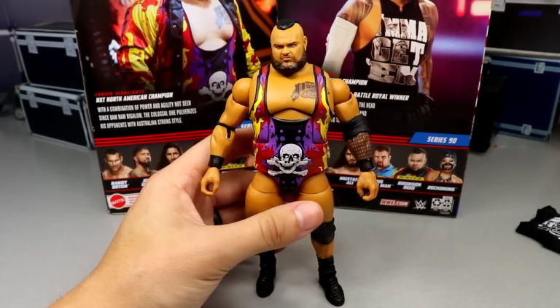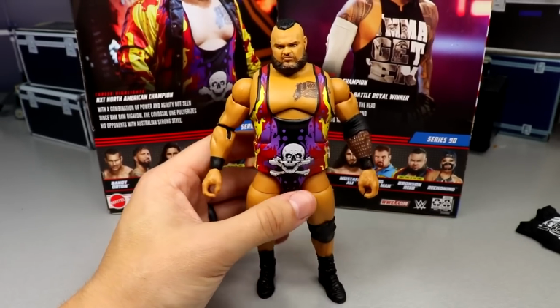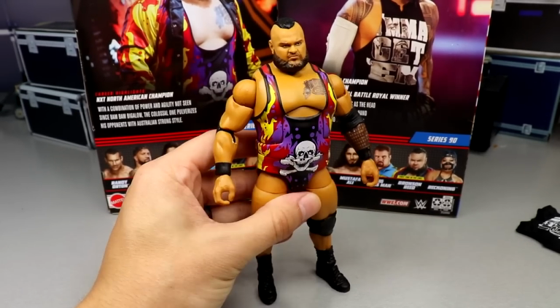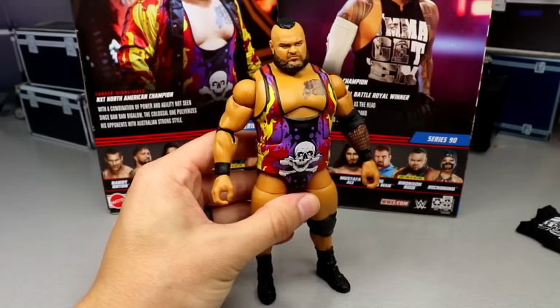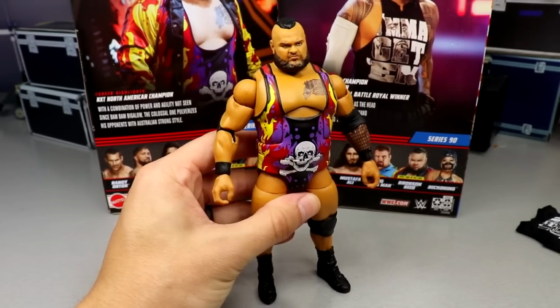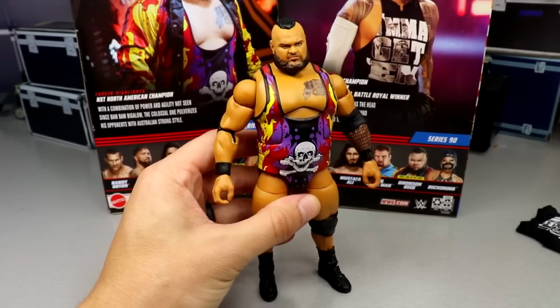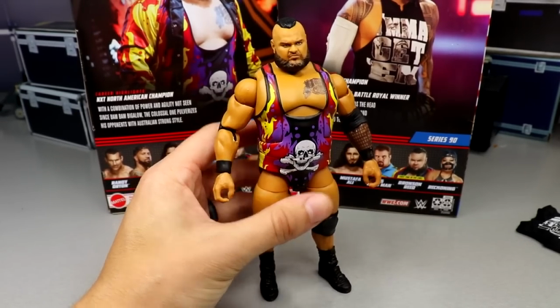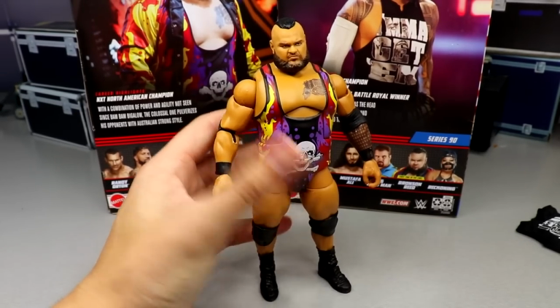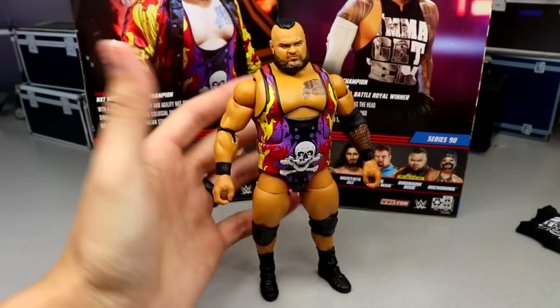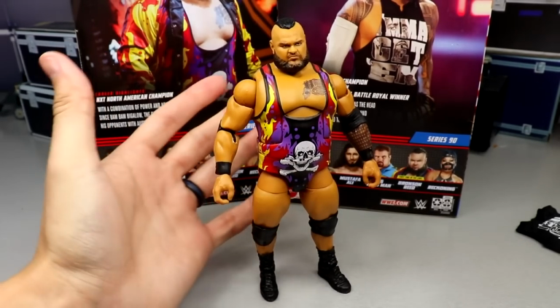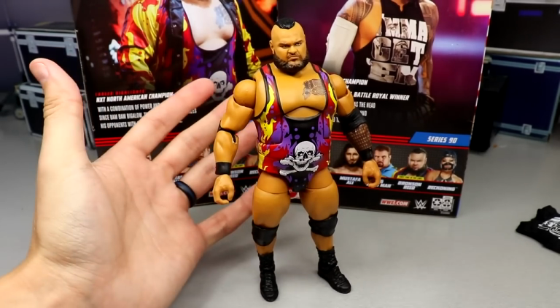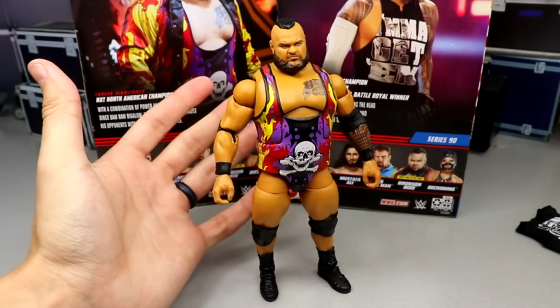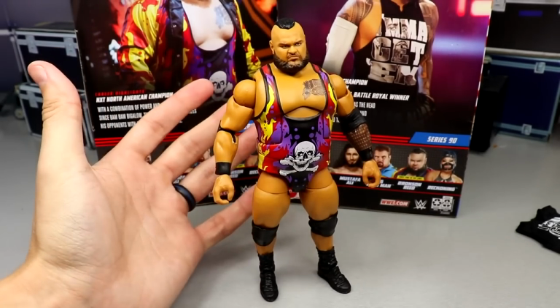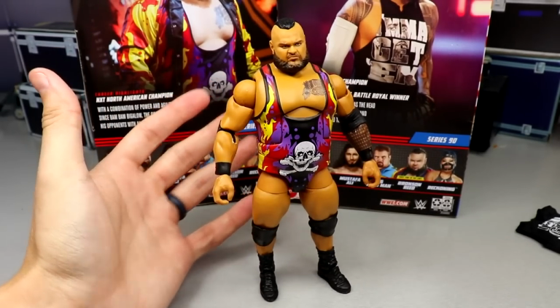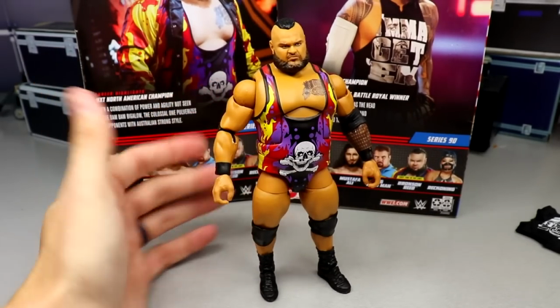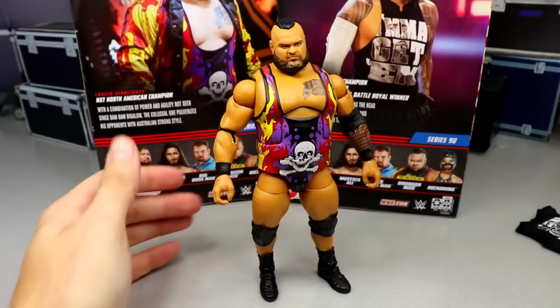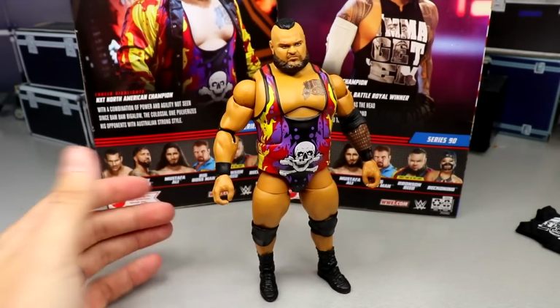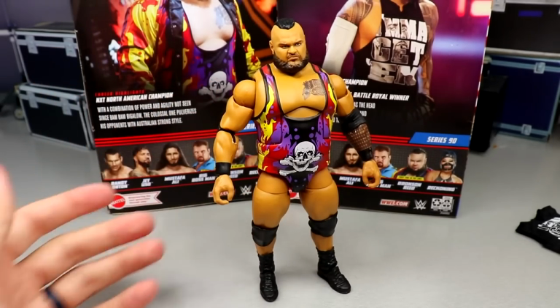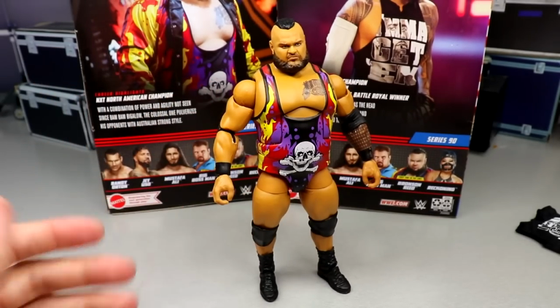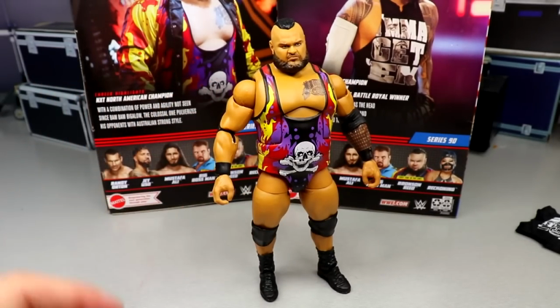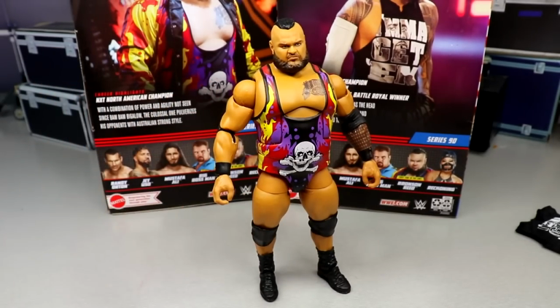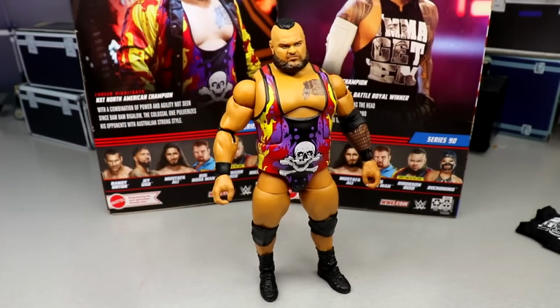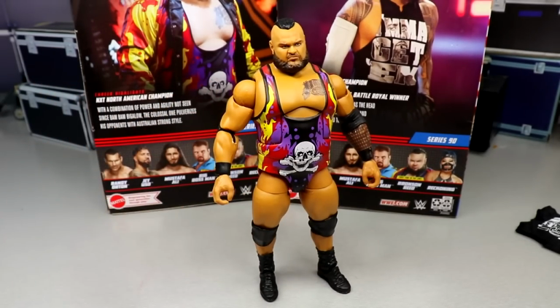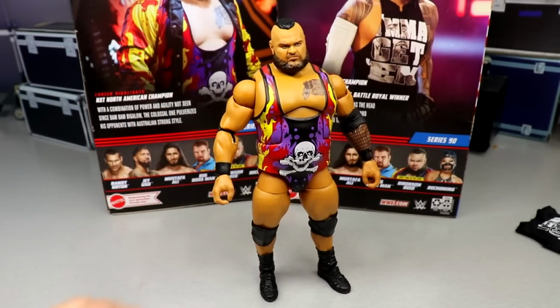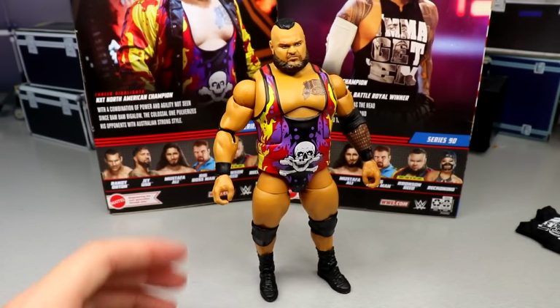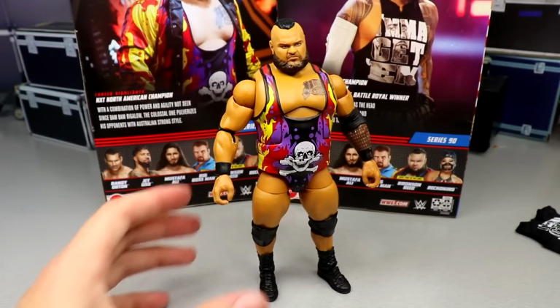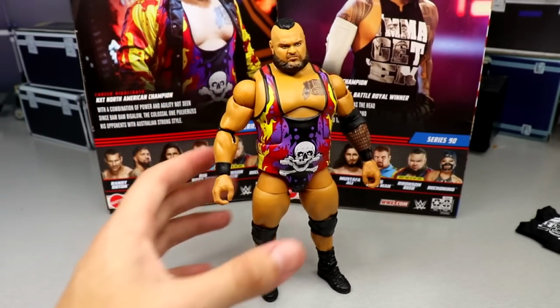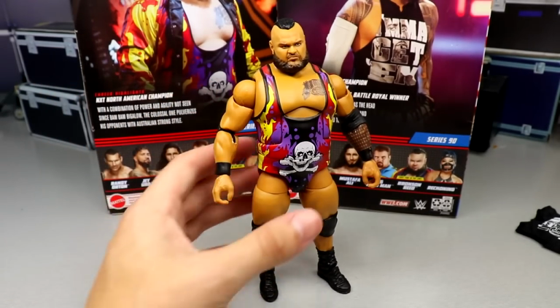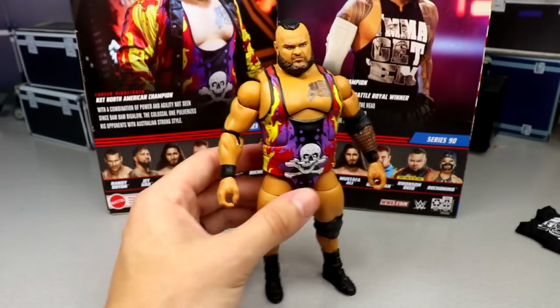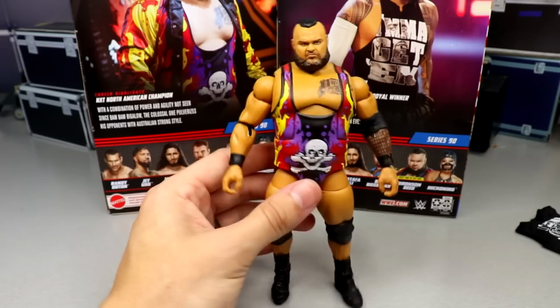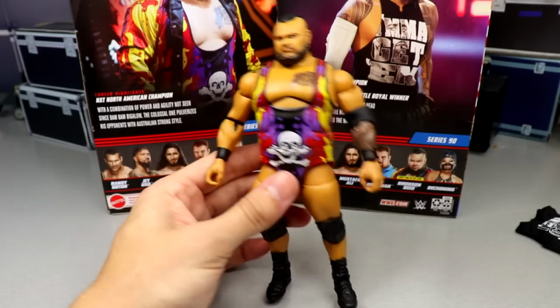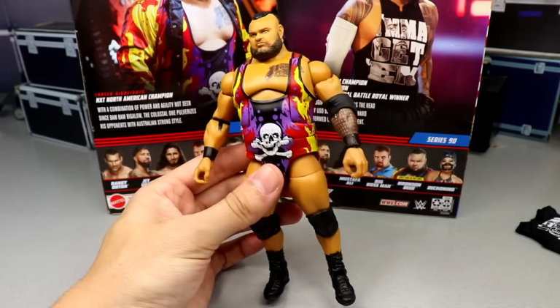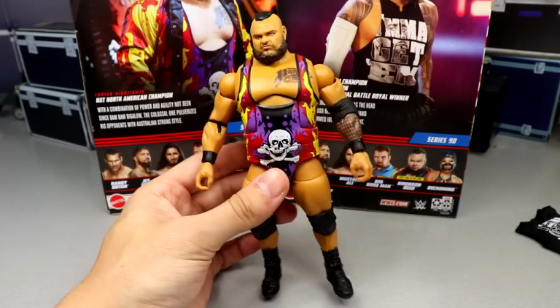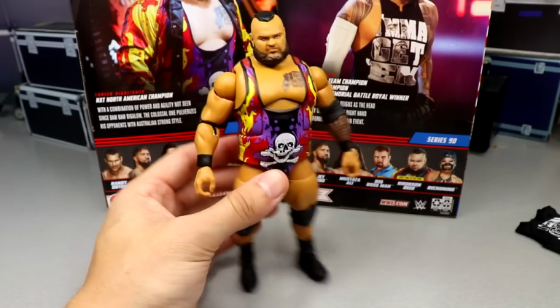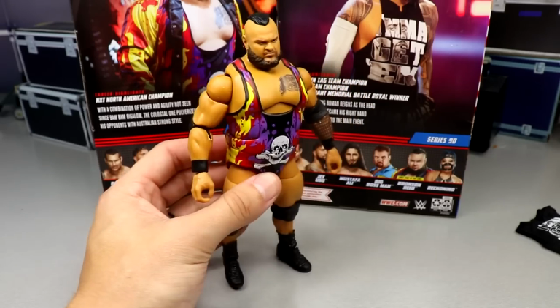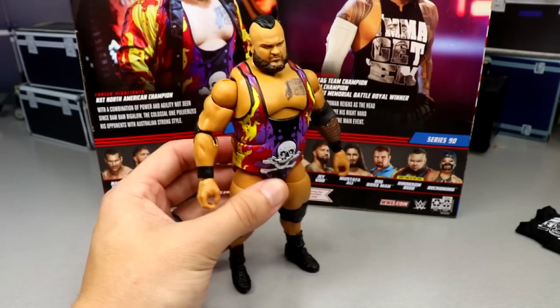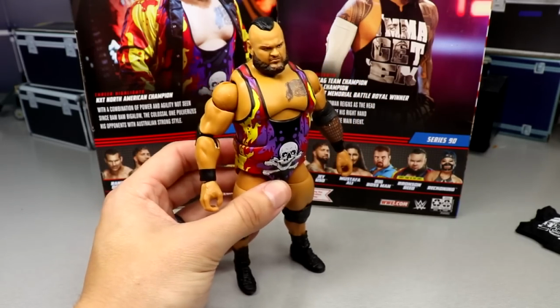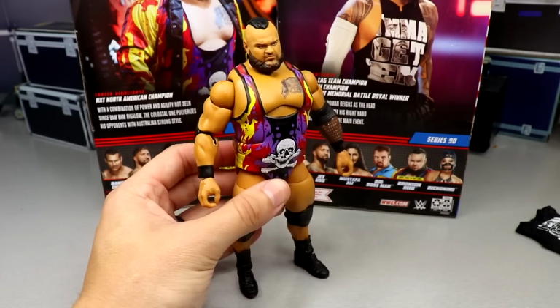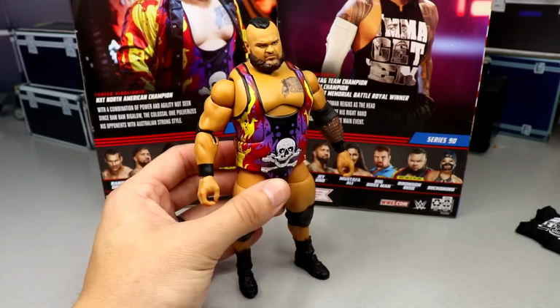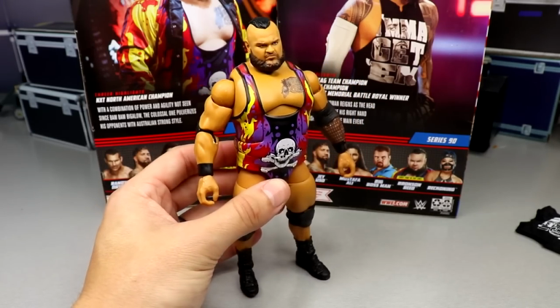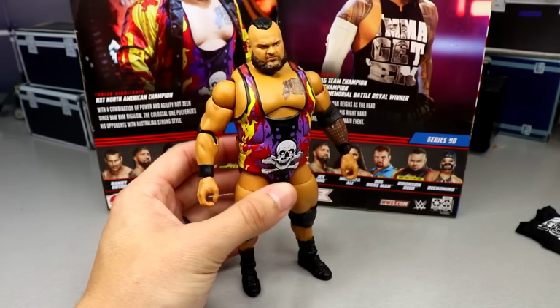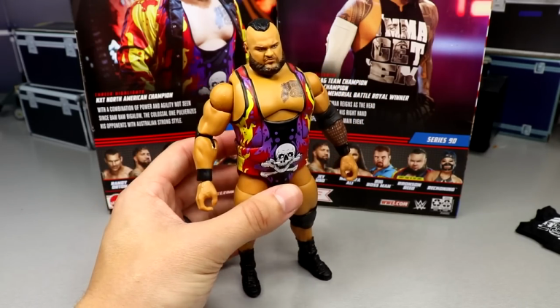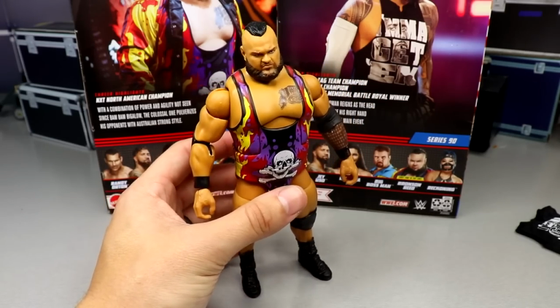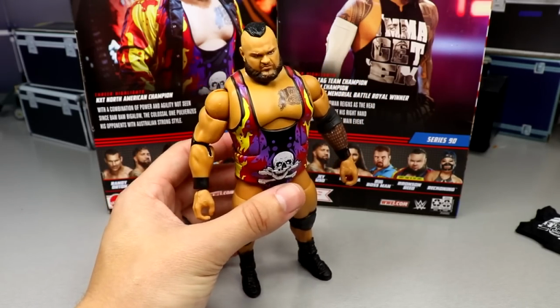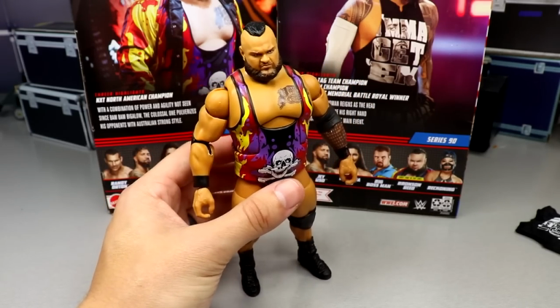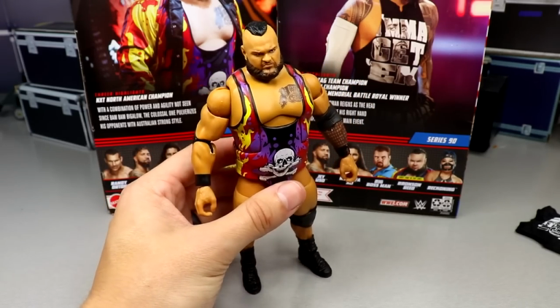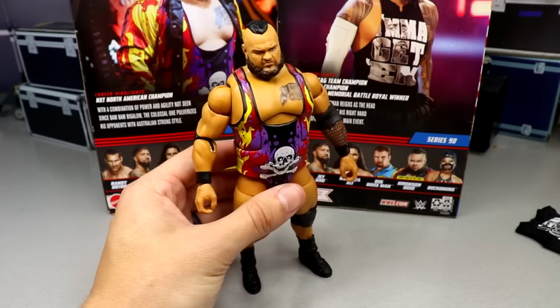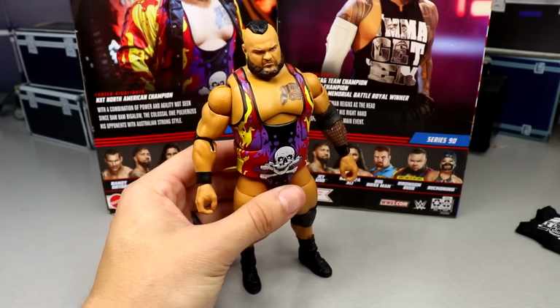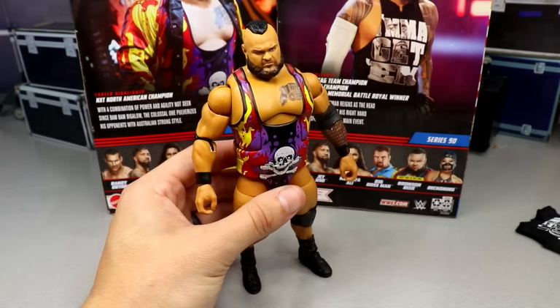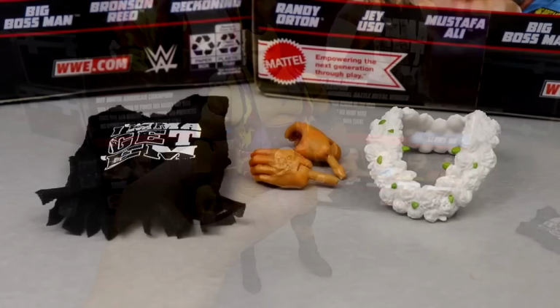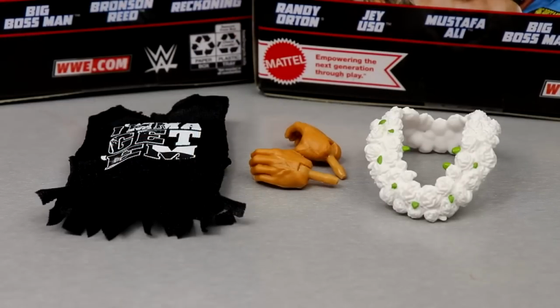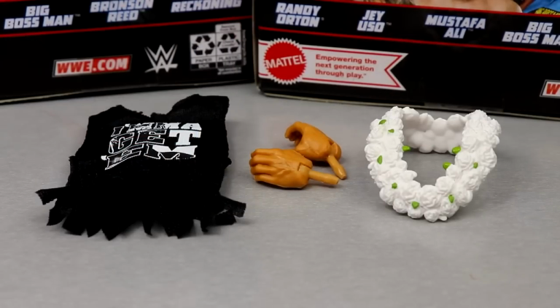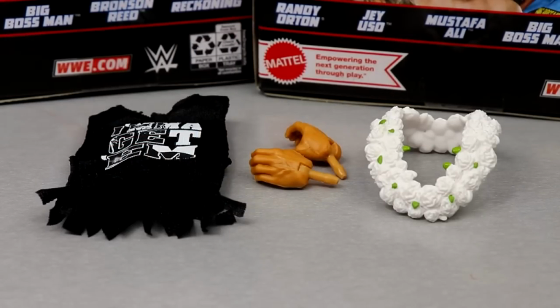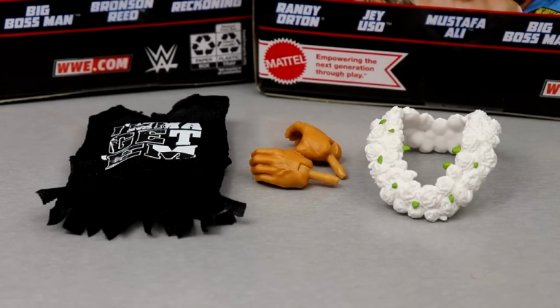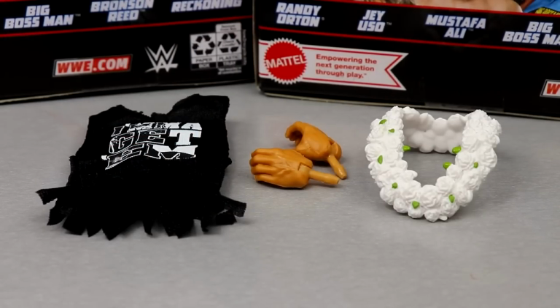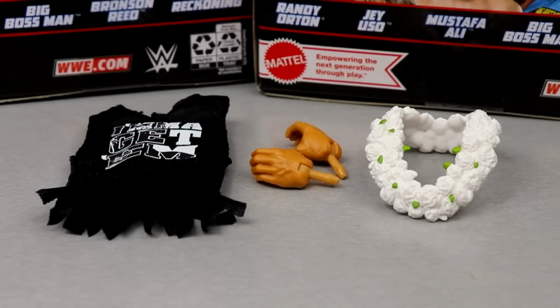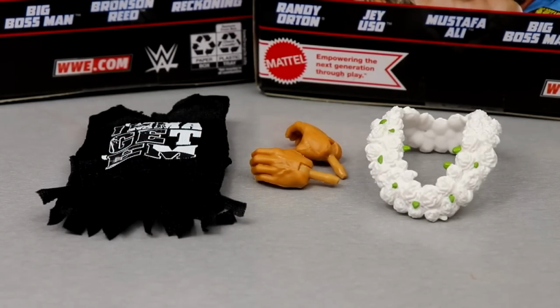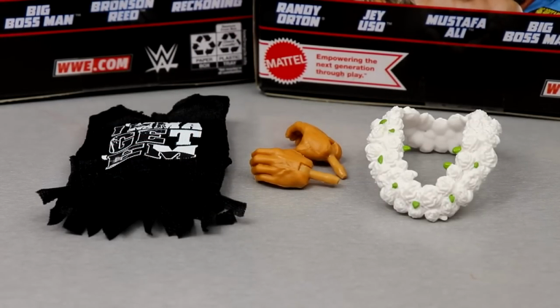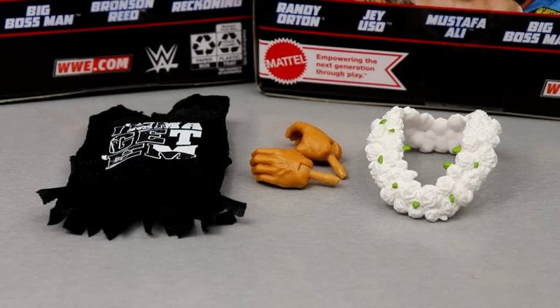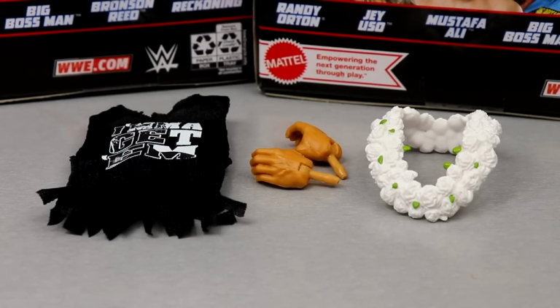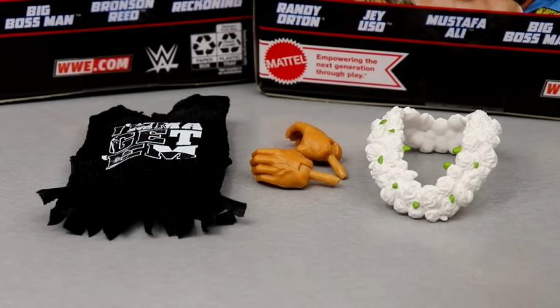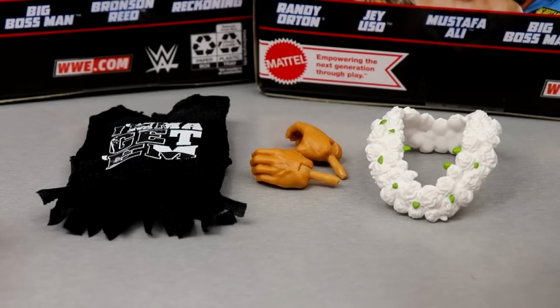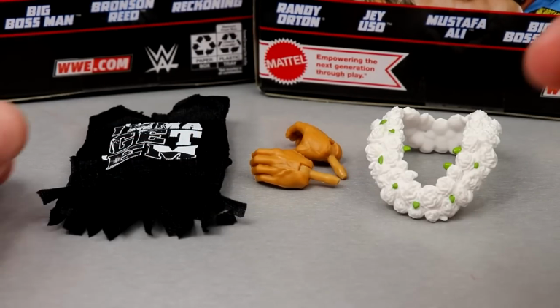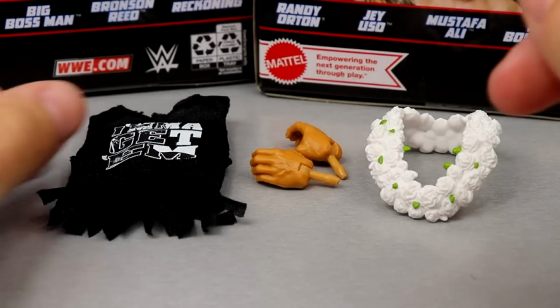Really feeling this figure. If you're a Bronson Reed guy who likes to pose figures and have matches, this is going to be a really fun figure to work with.